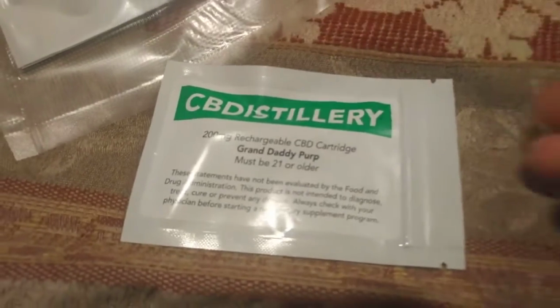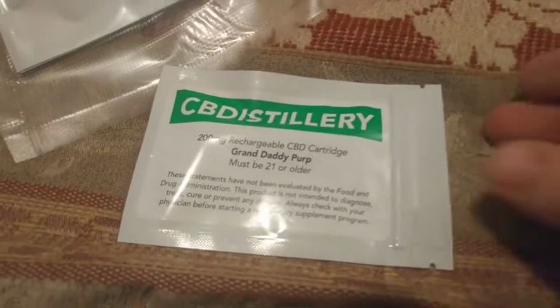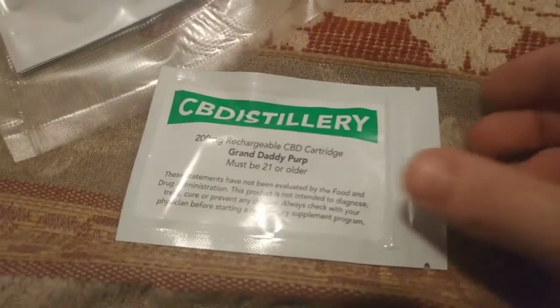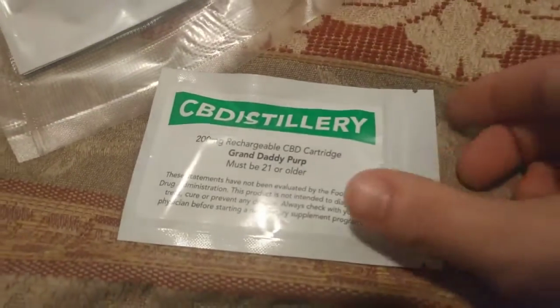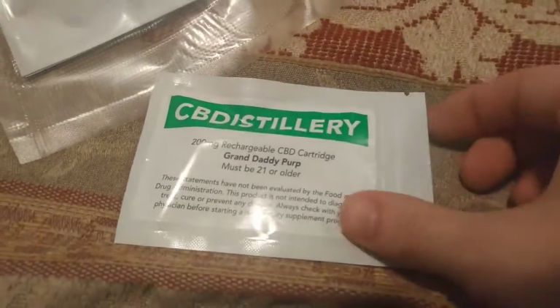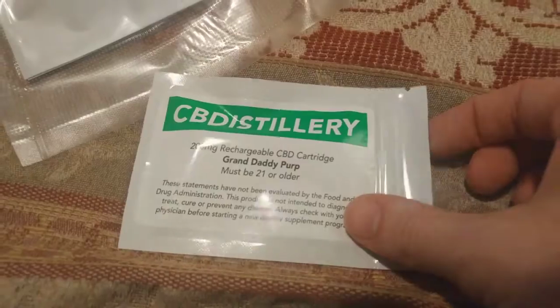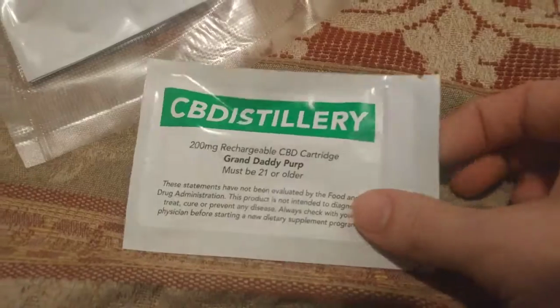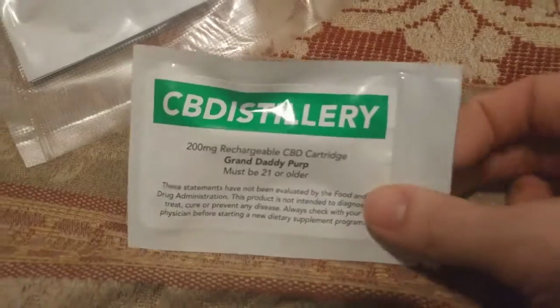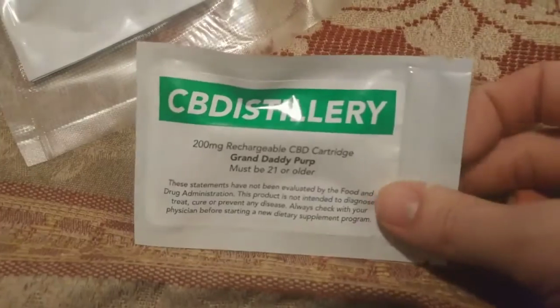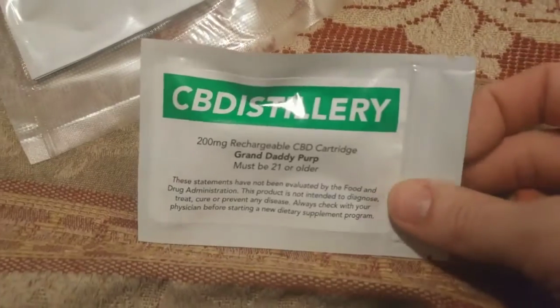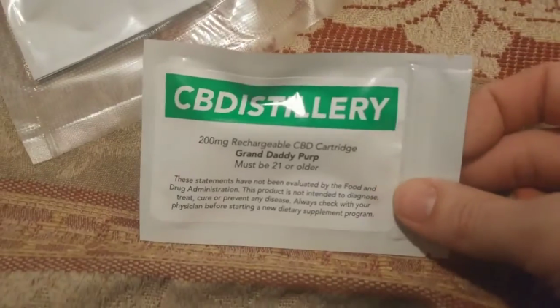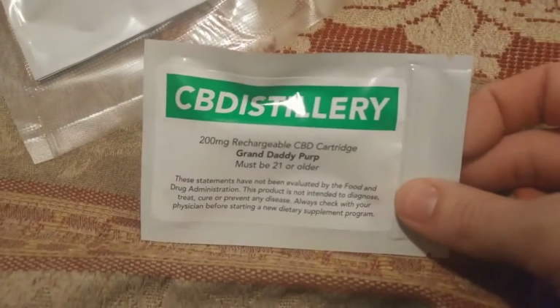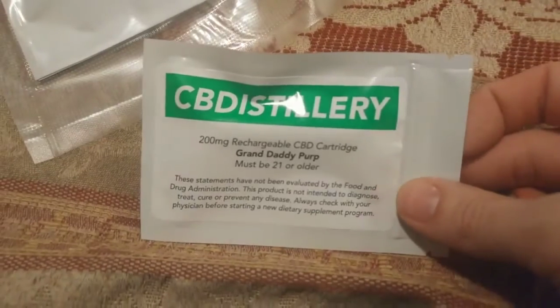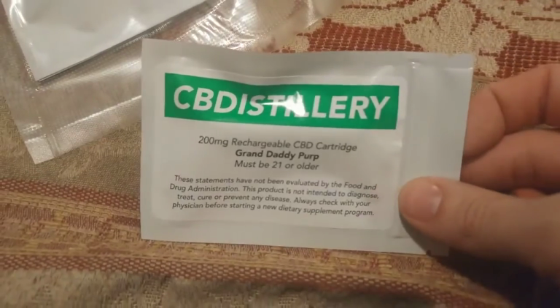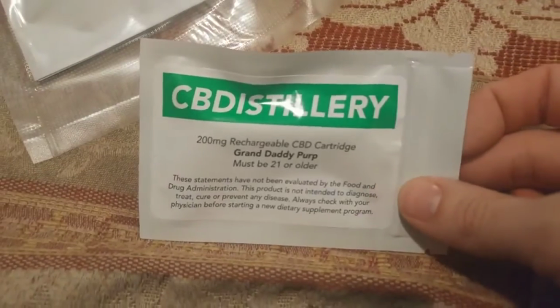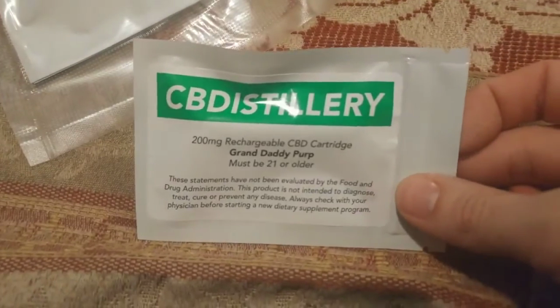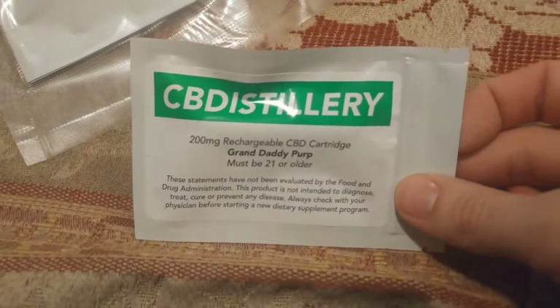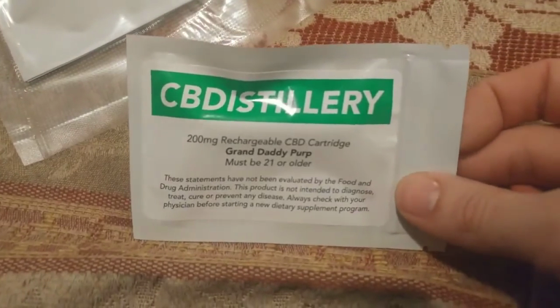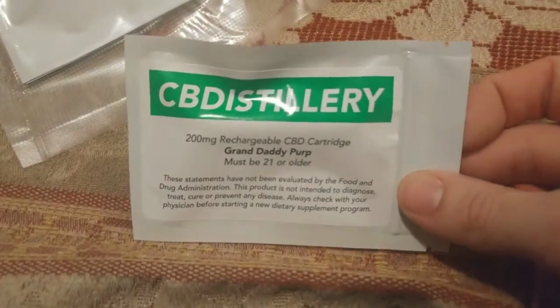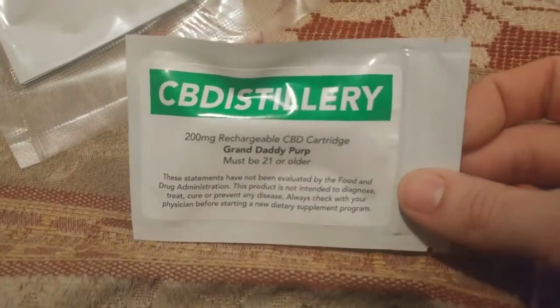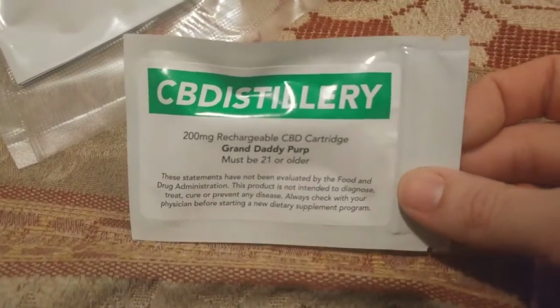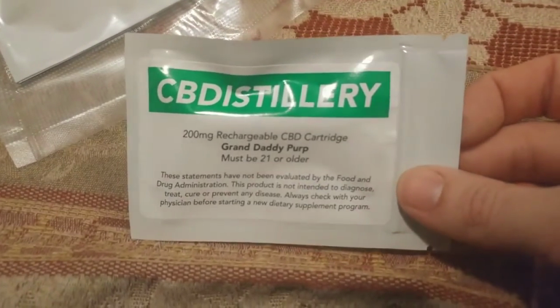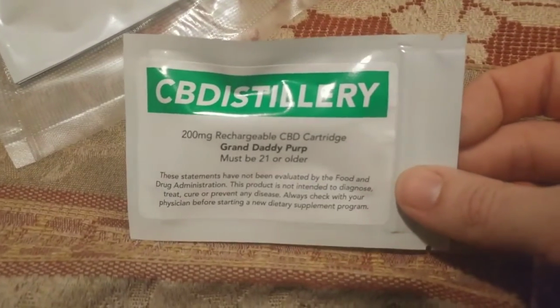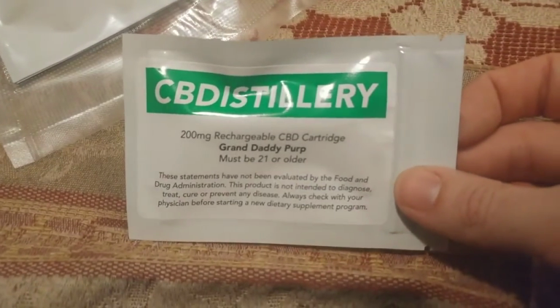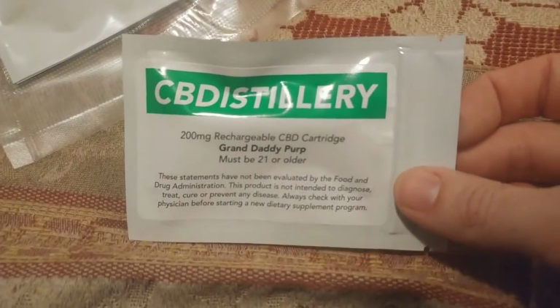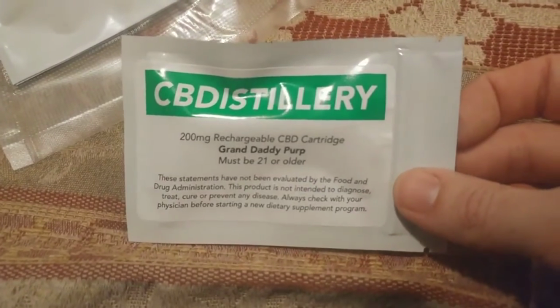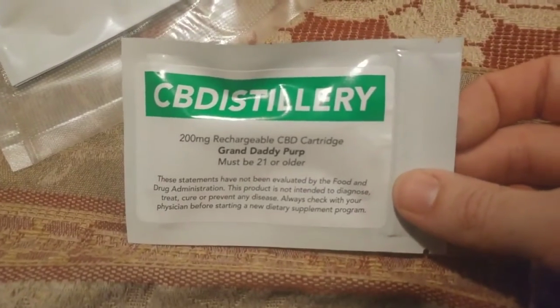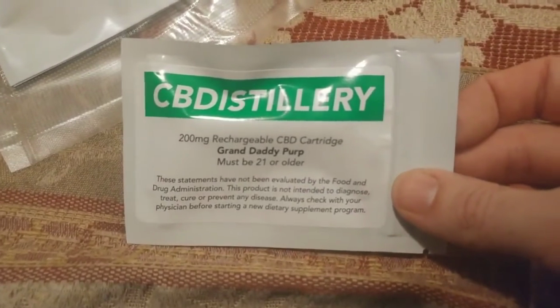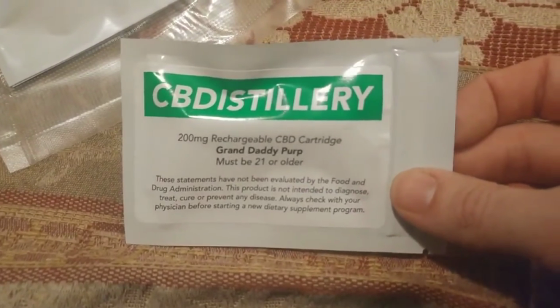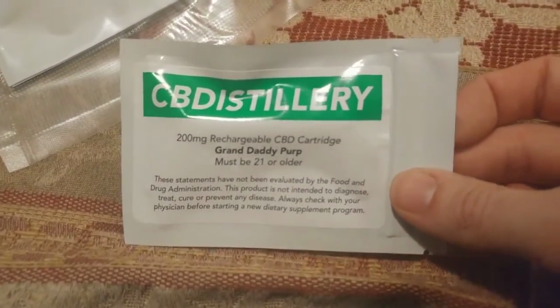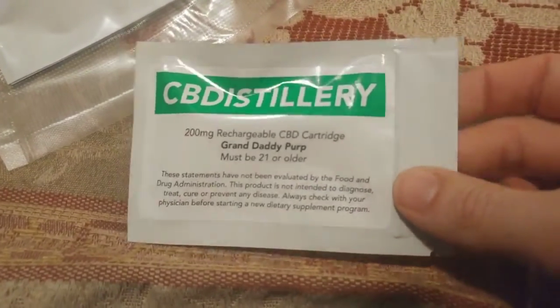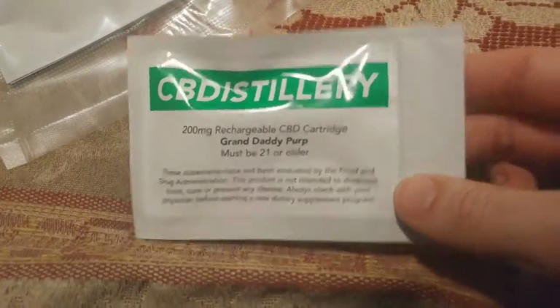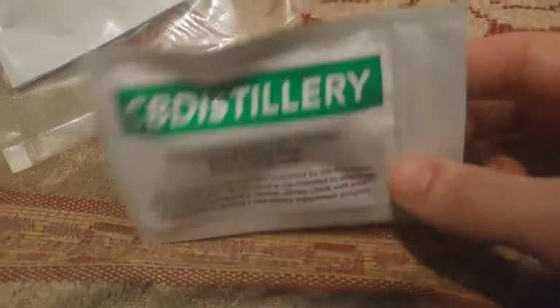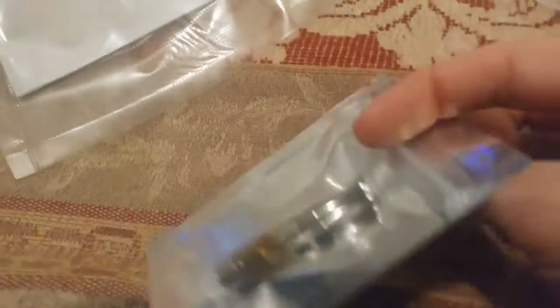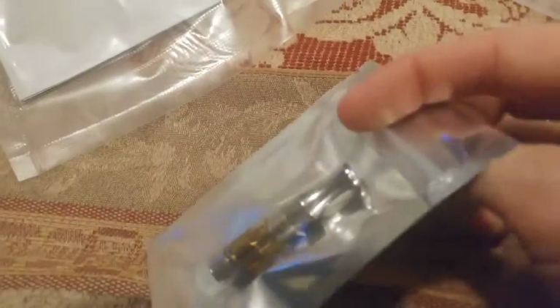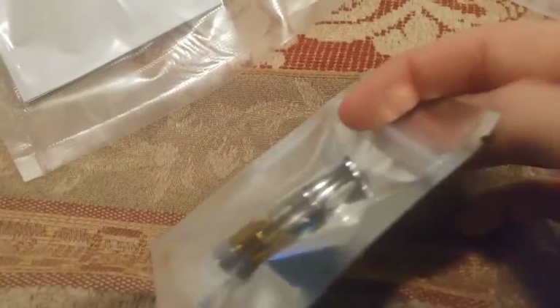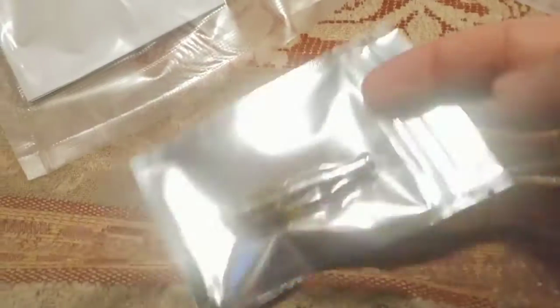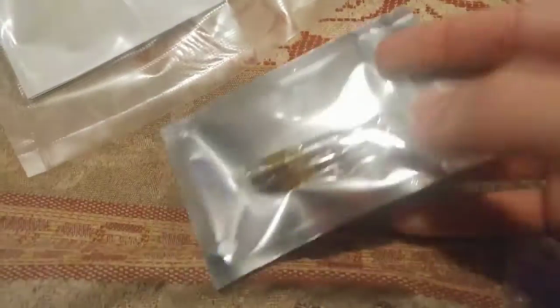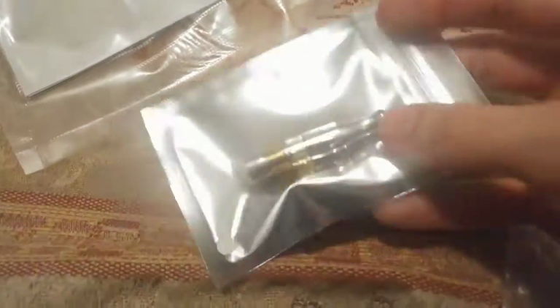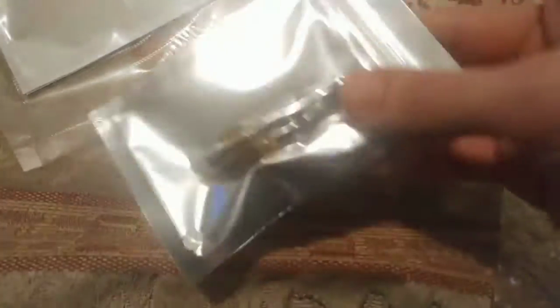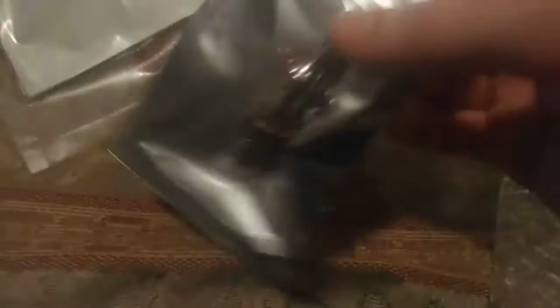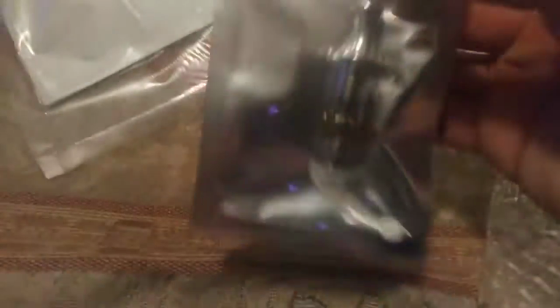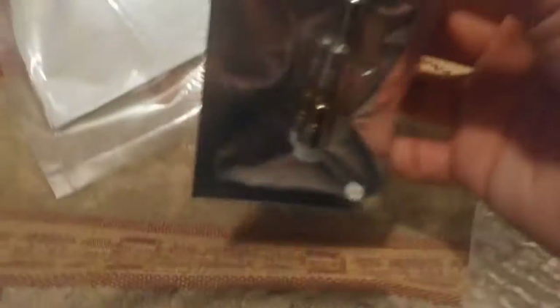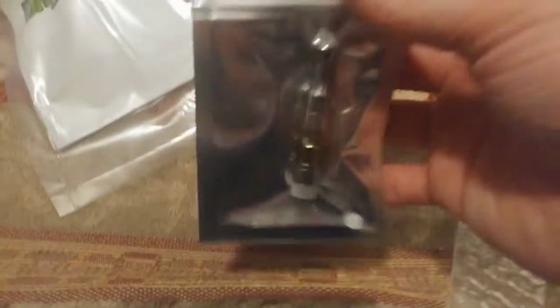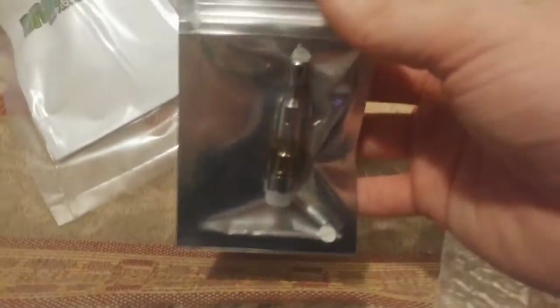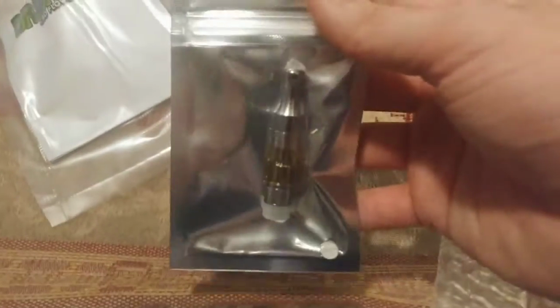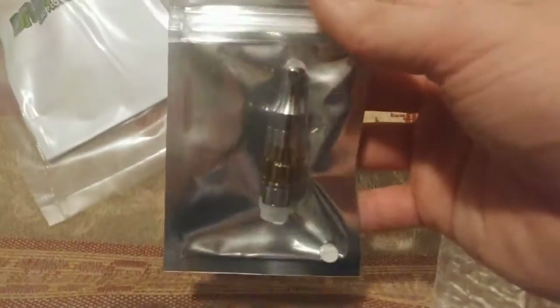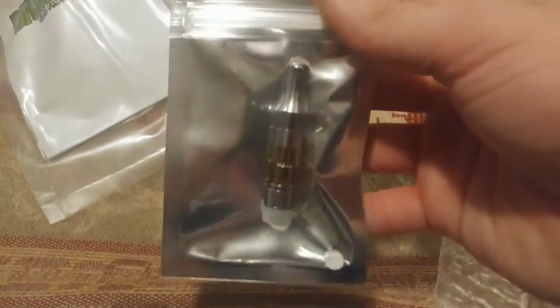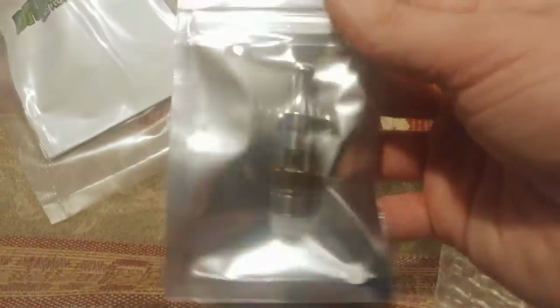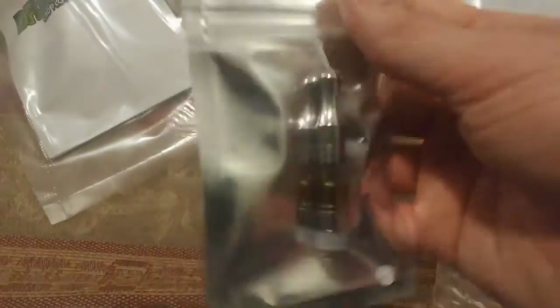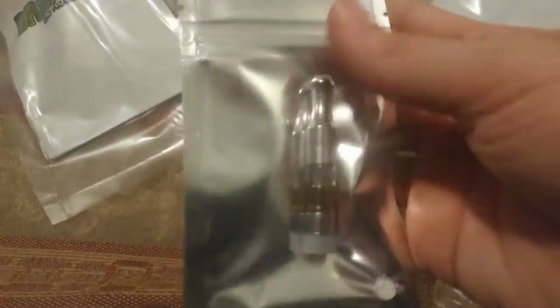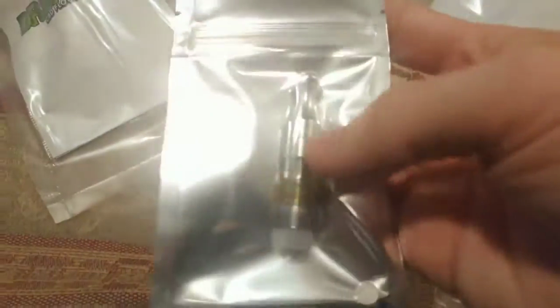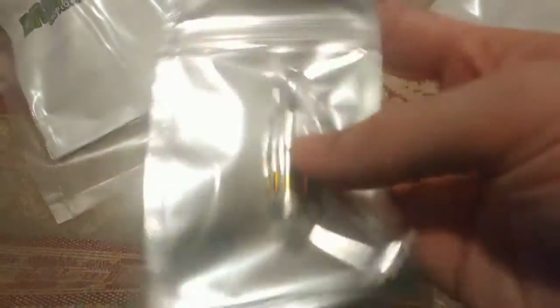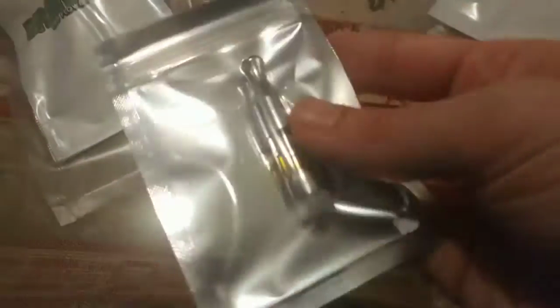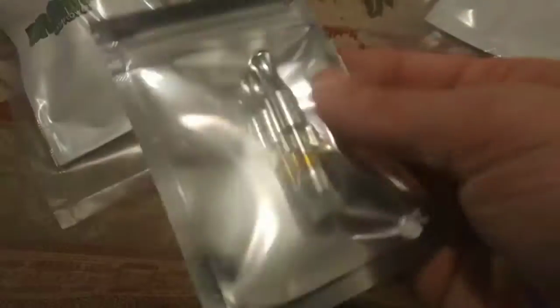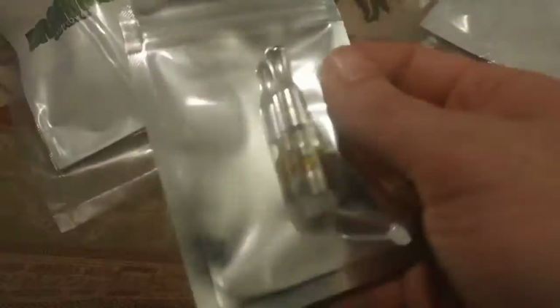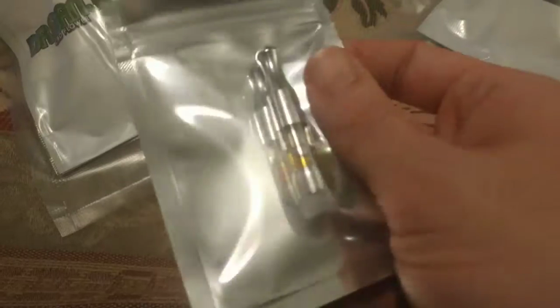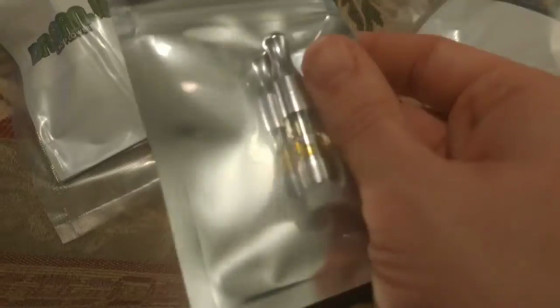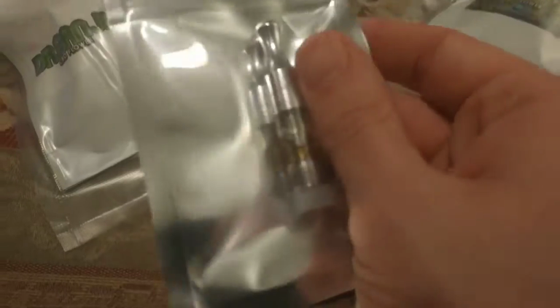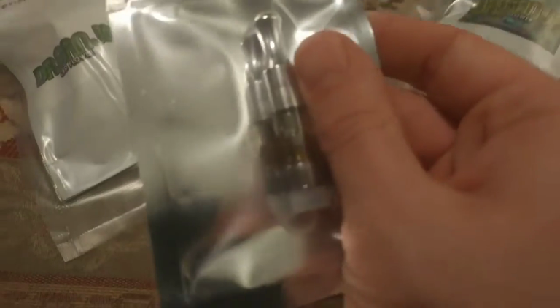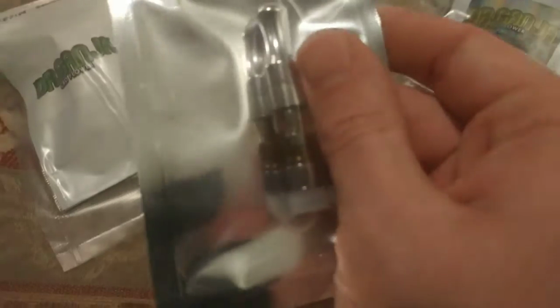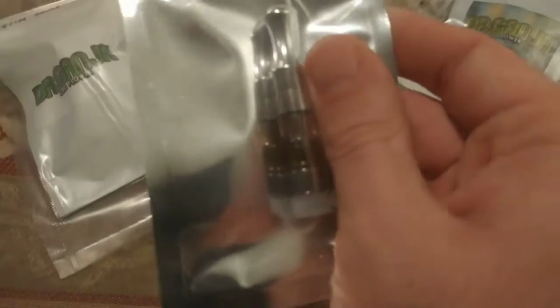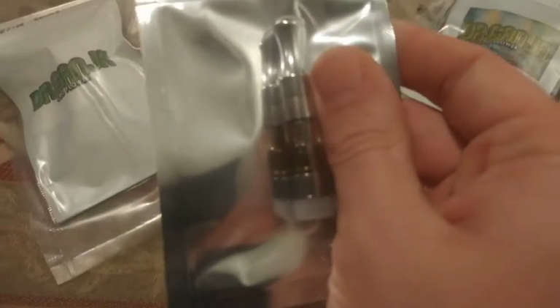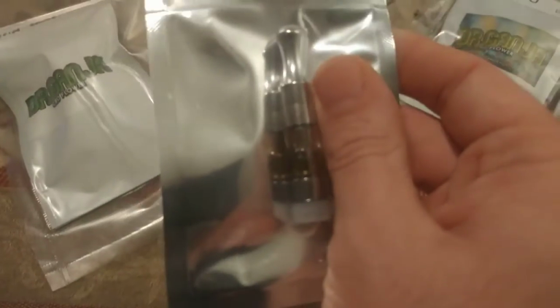CB Distillery, 200 milligrams, Granddaddy Purp cartridge. Little dude.